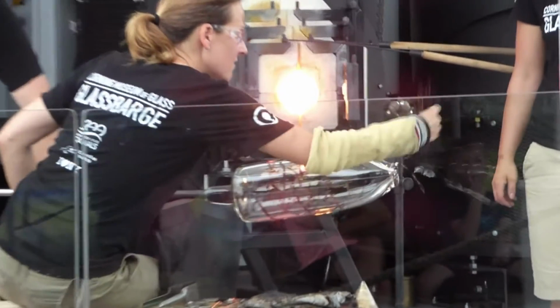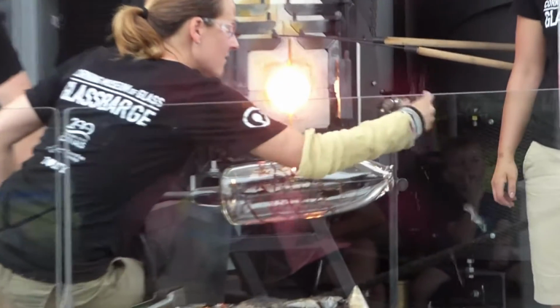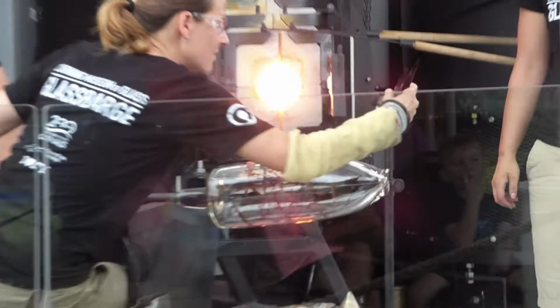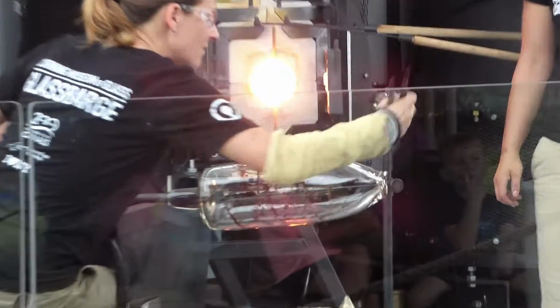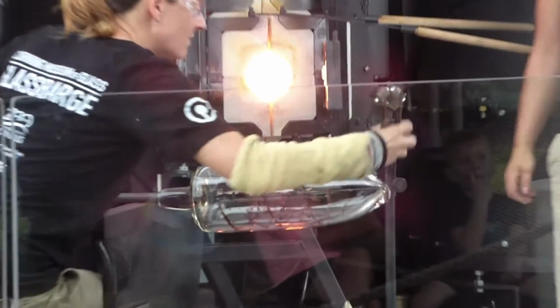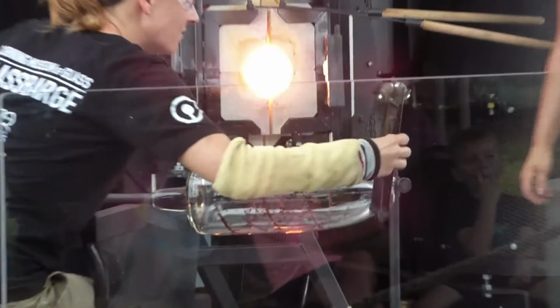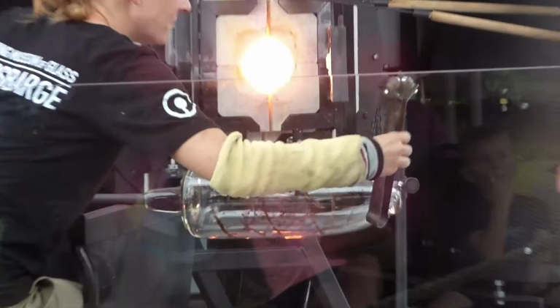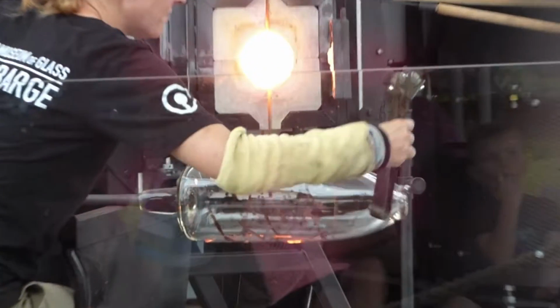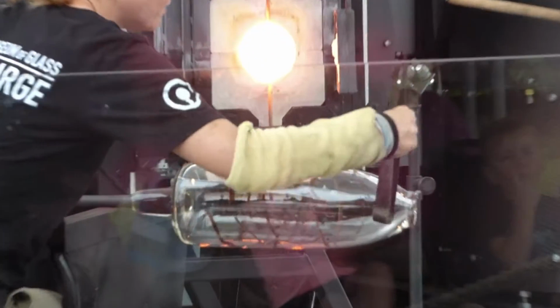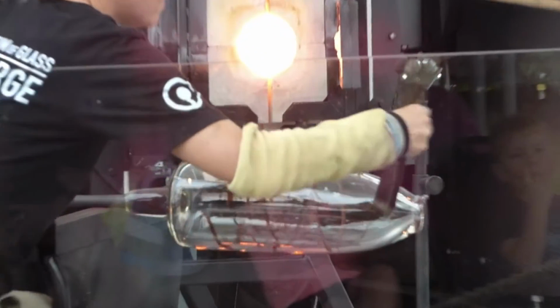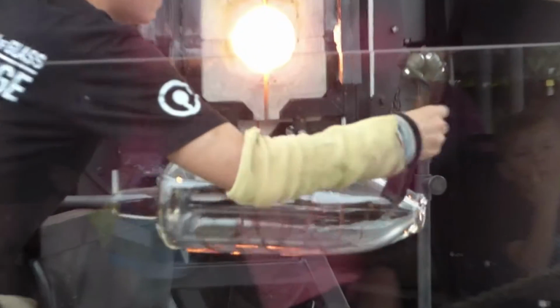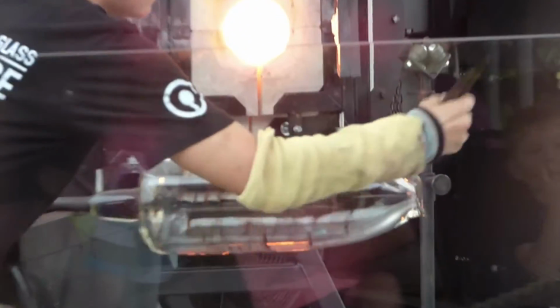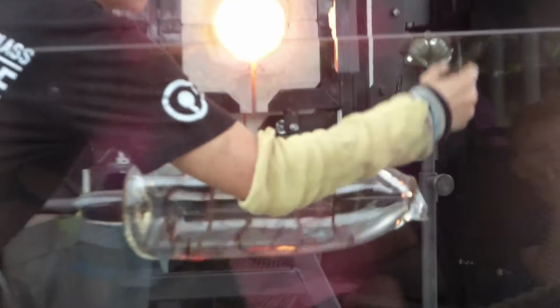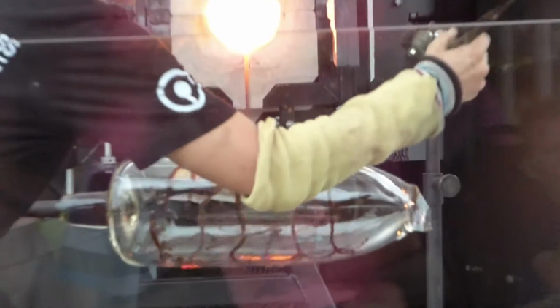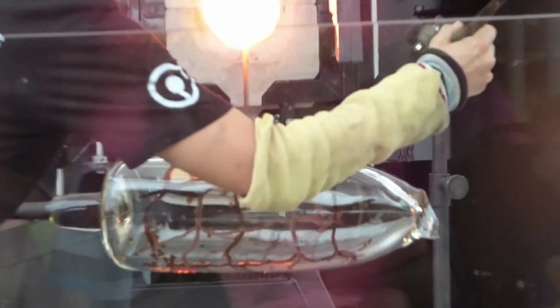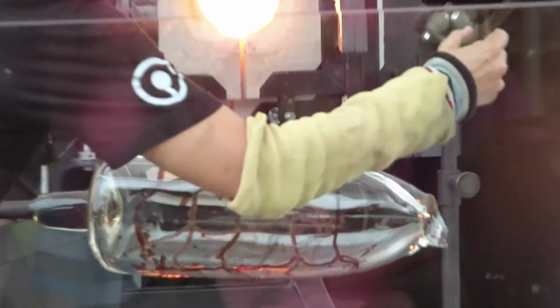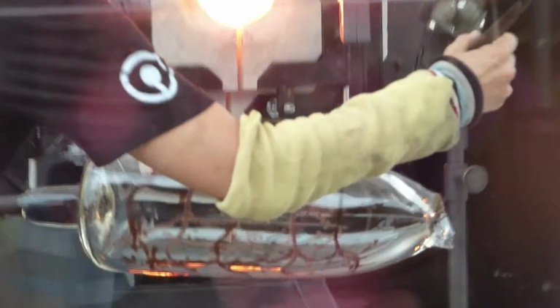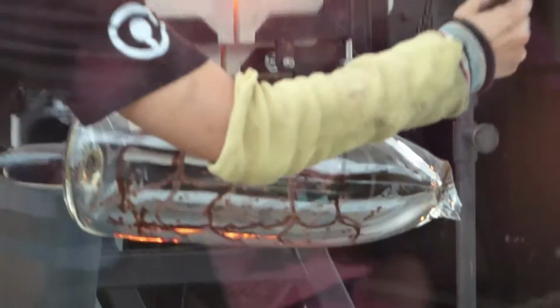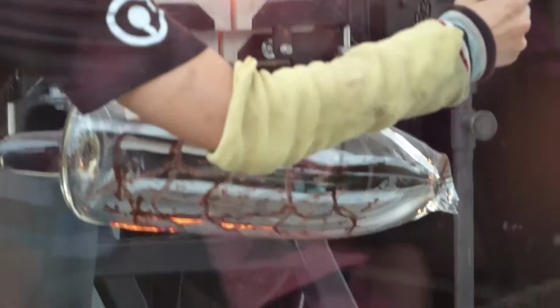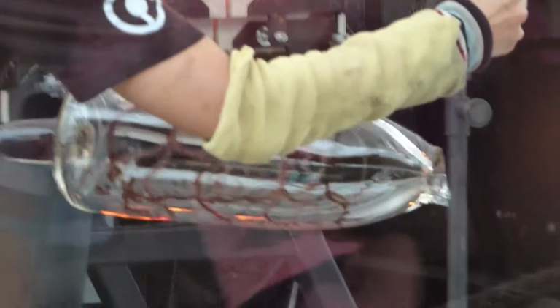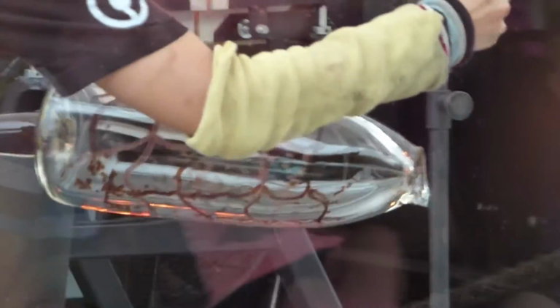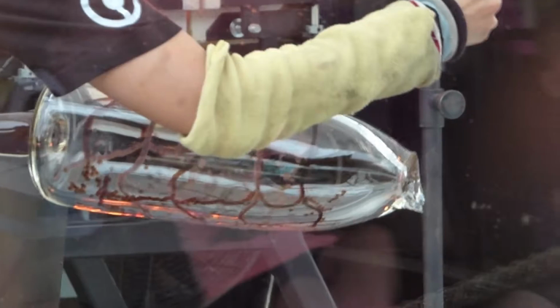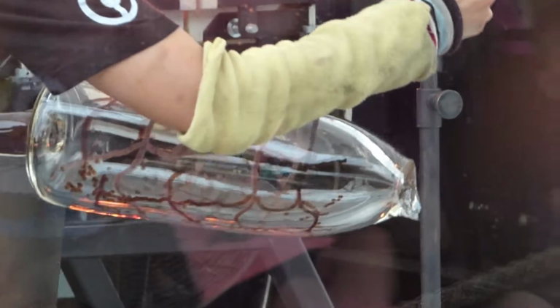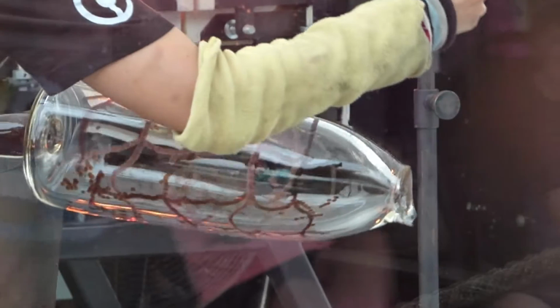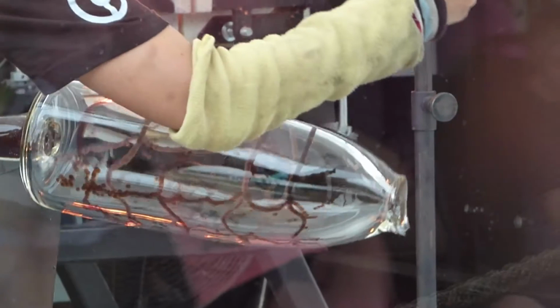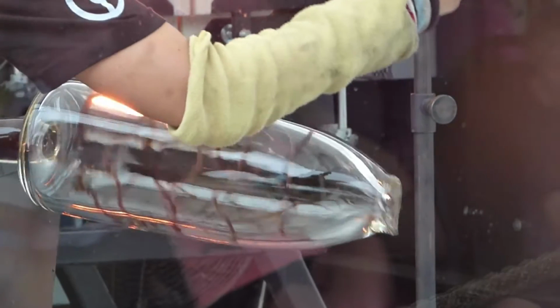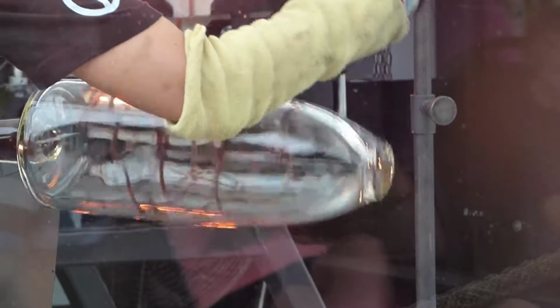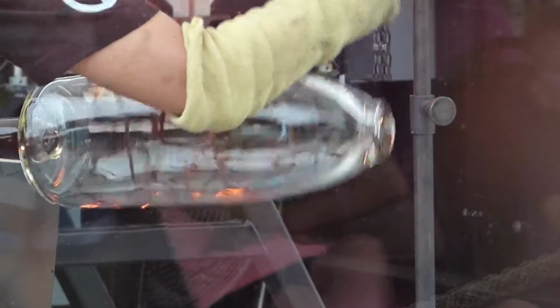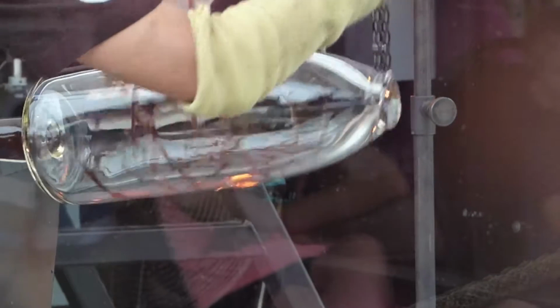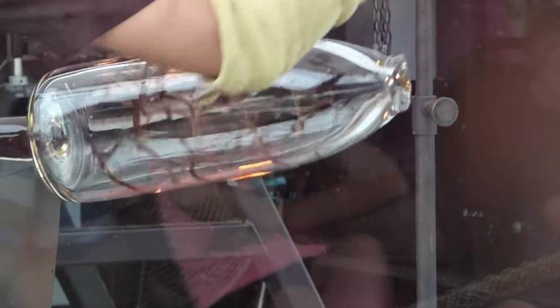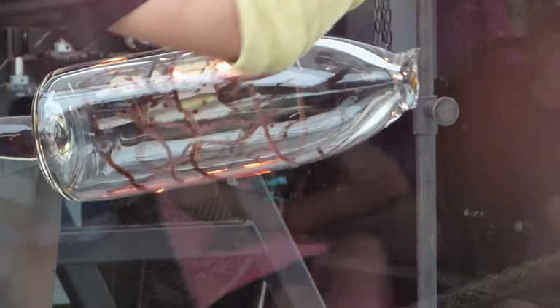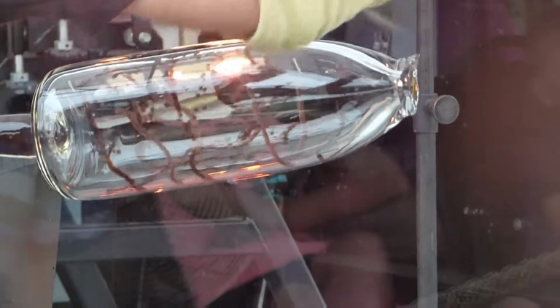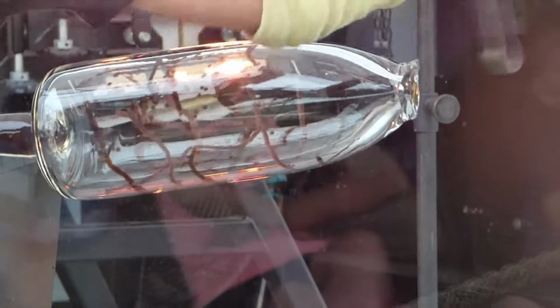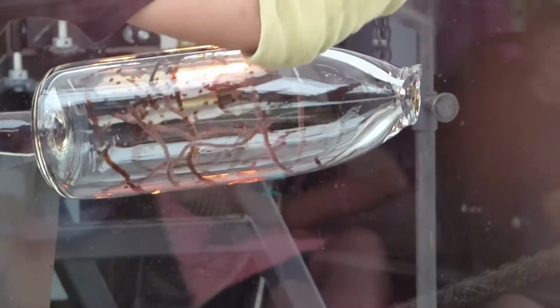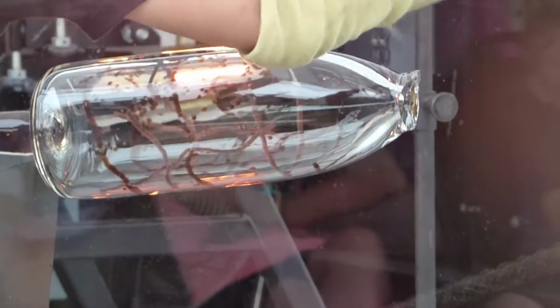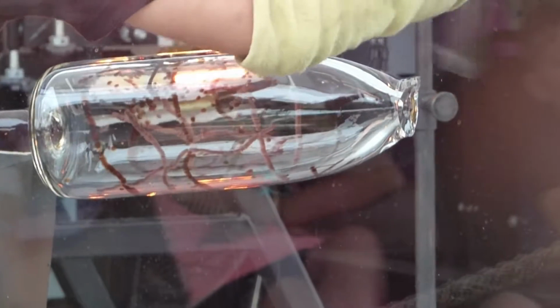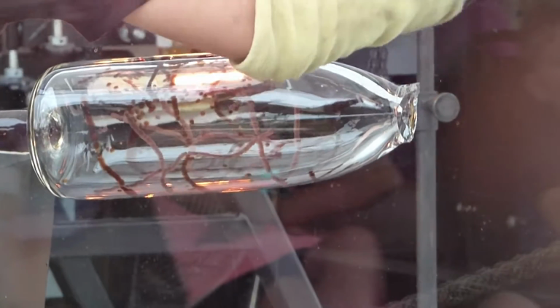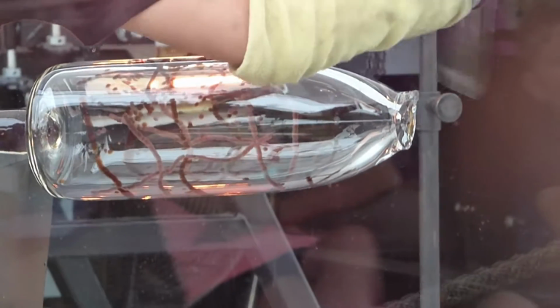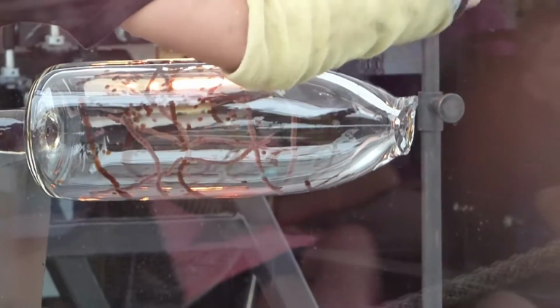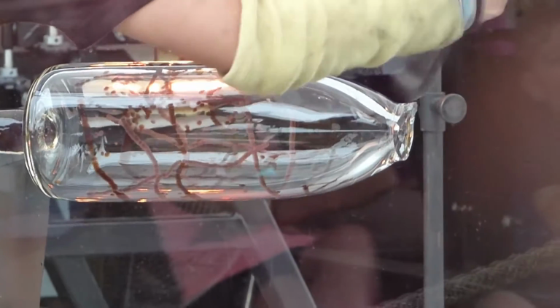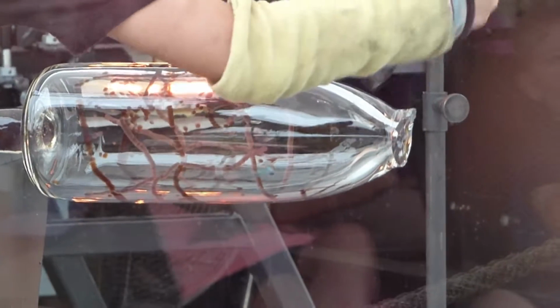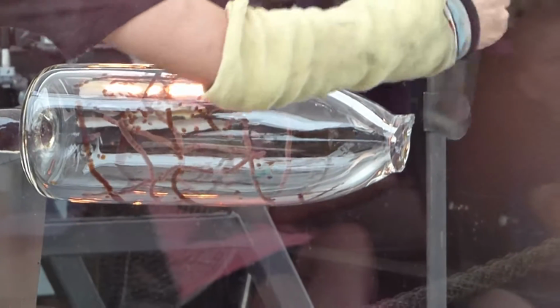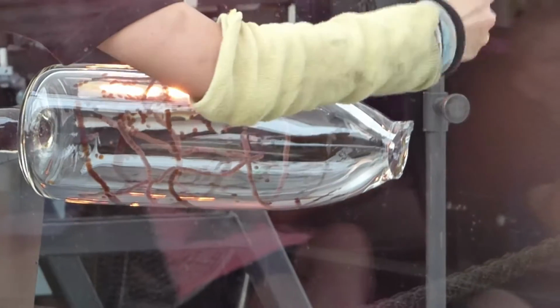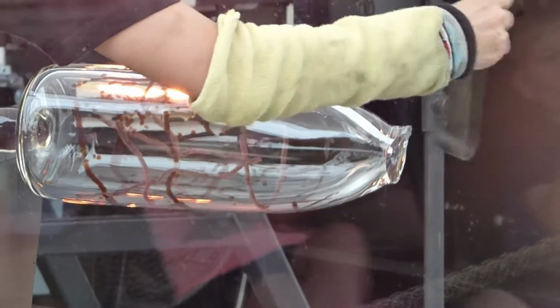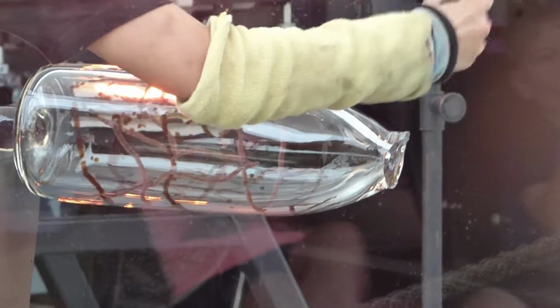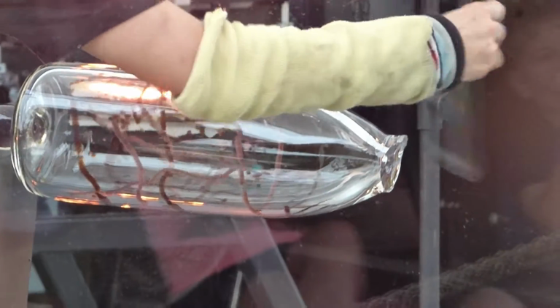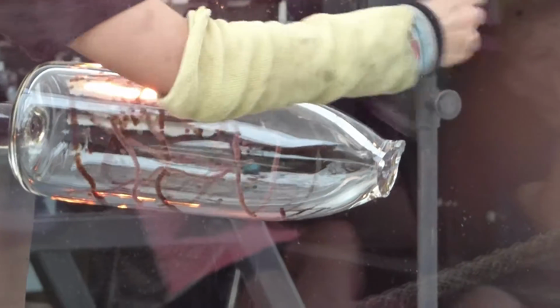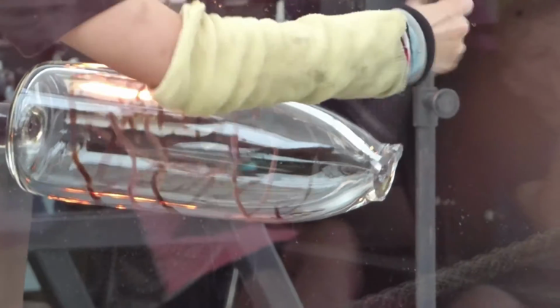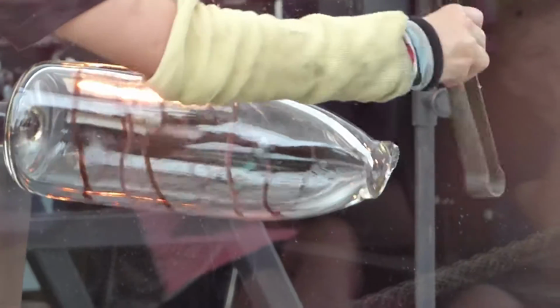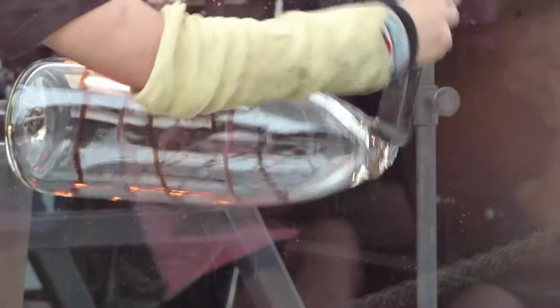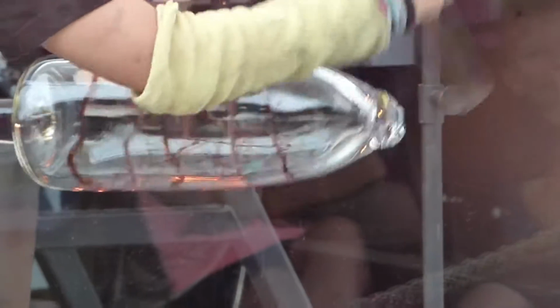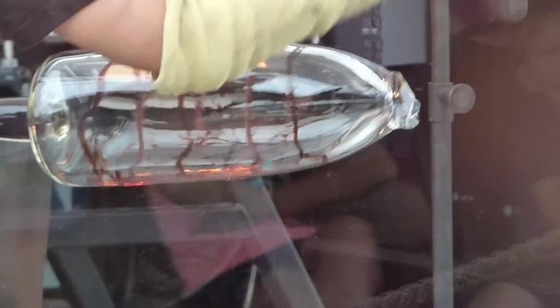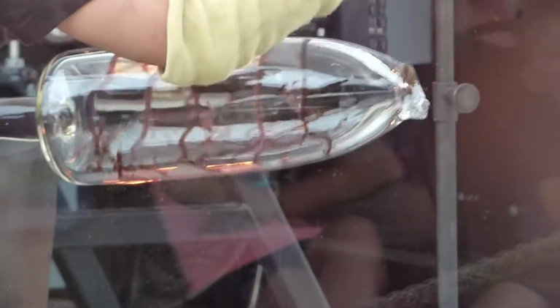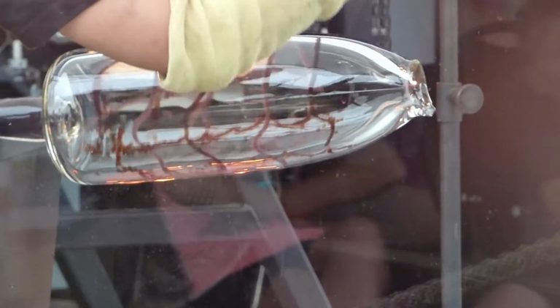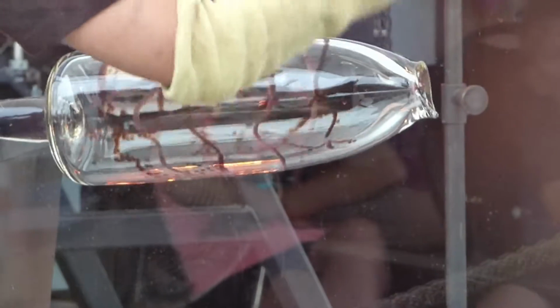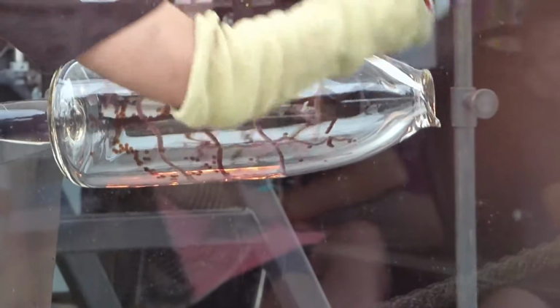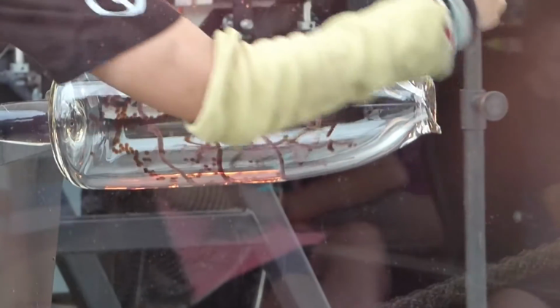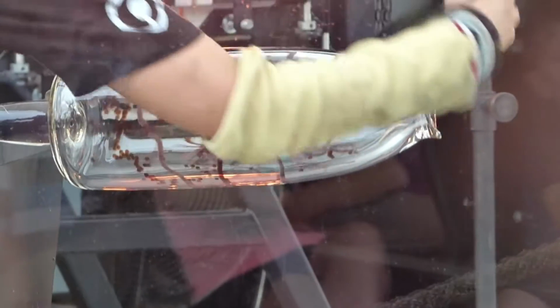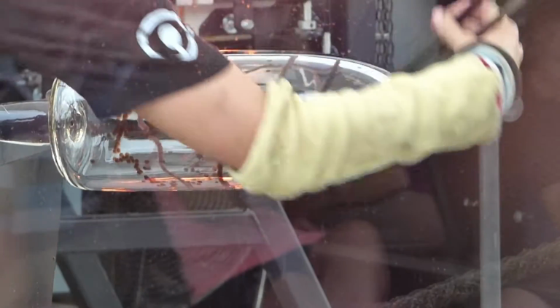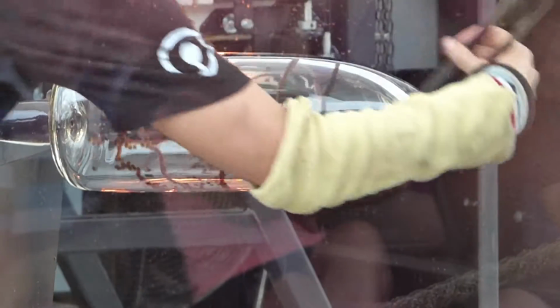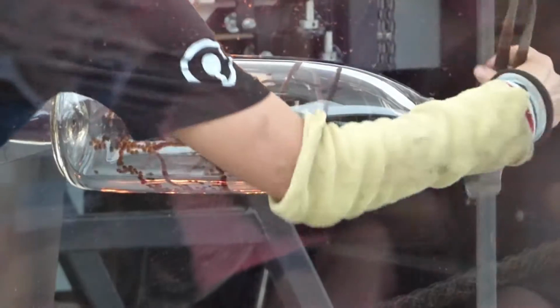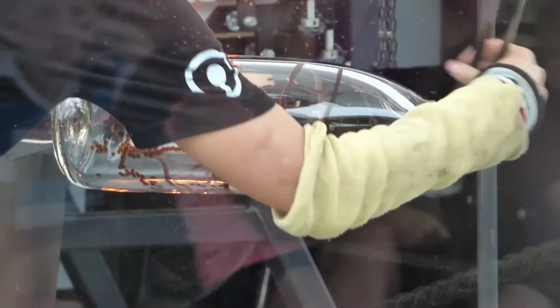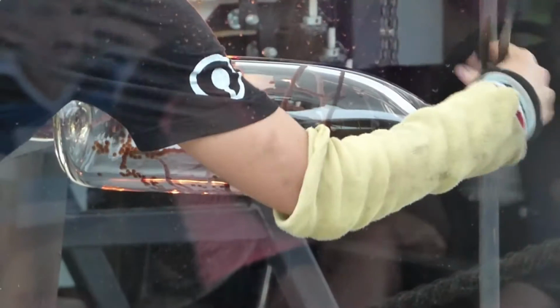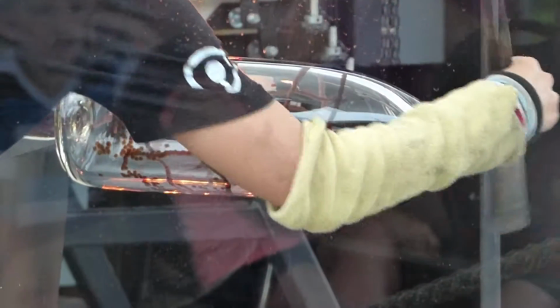So we're going to get some chips off there — the fine art of just smacking excess glass off onto the floor.